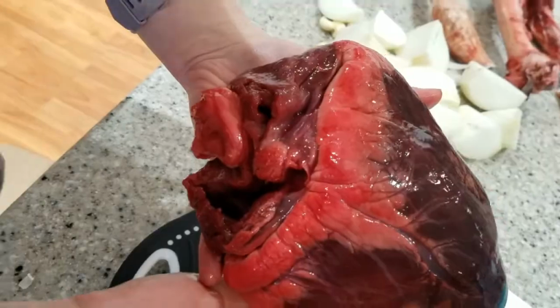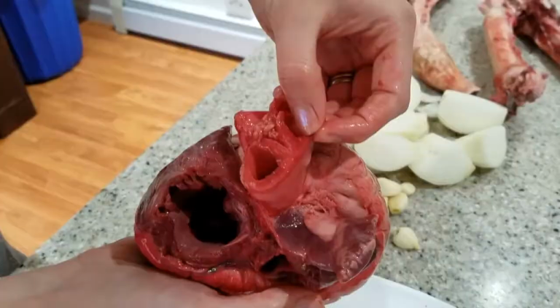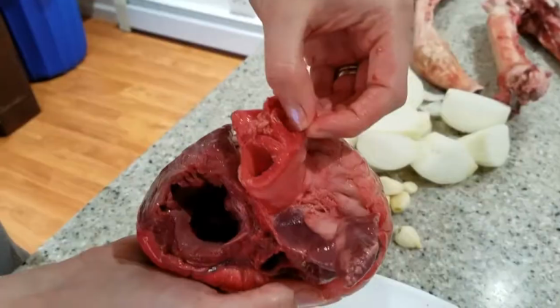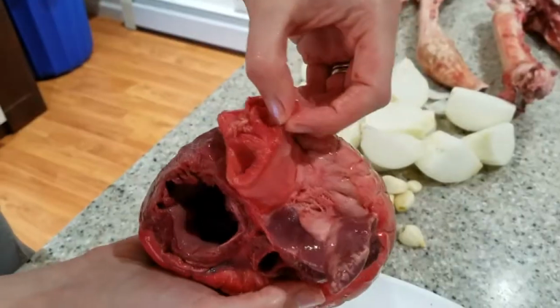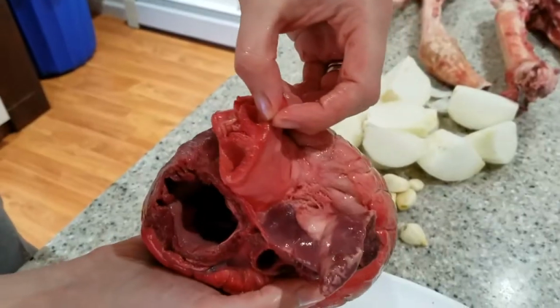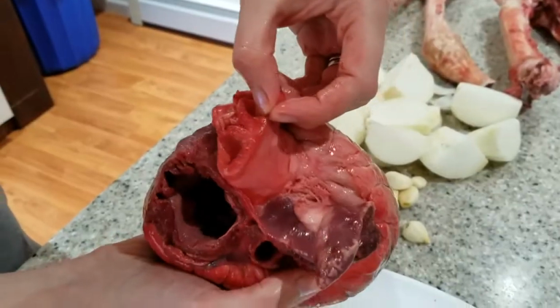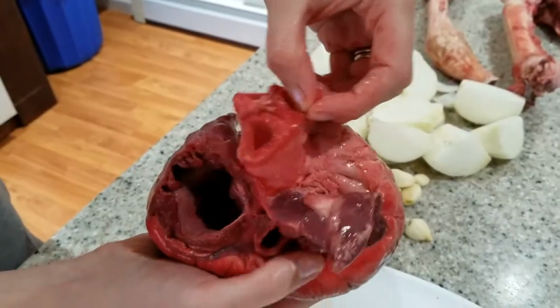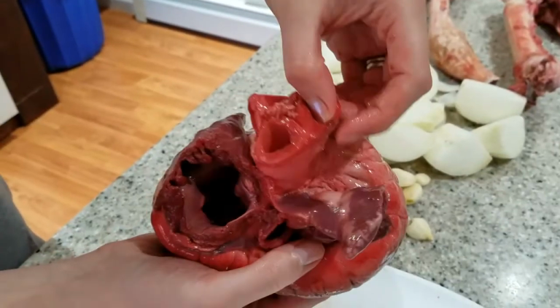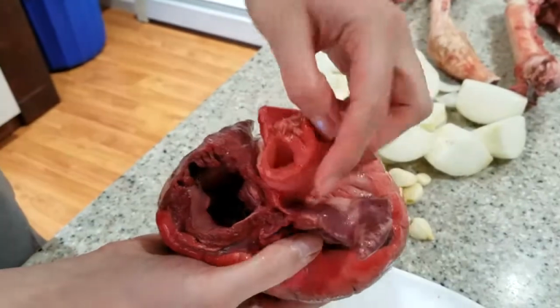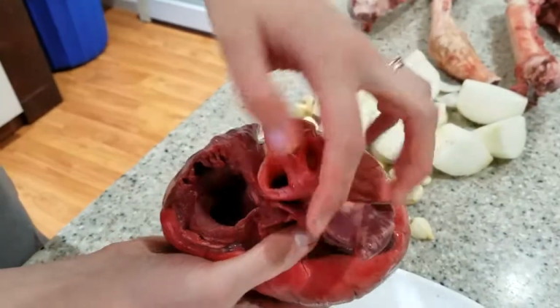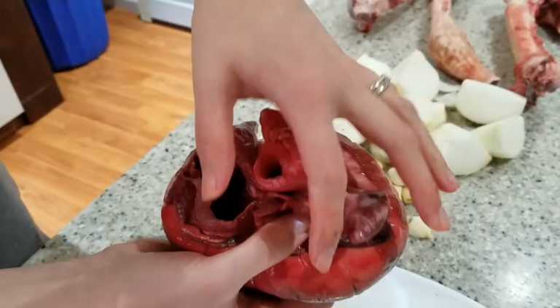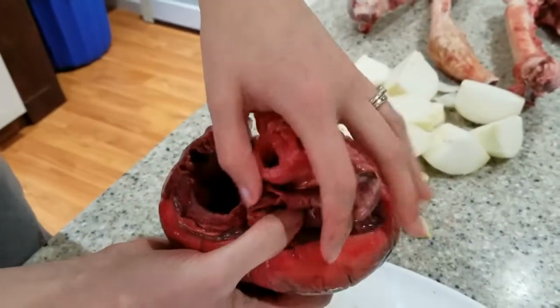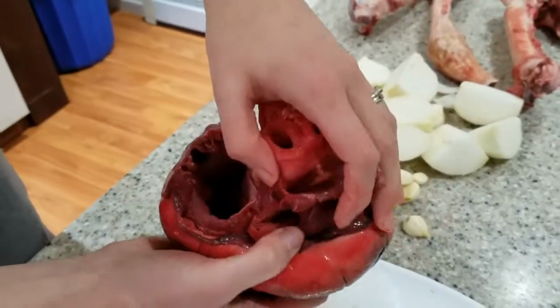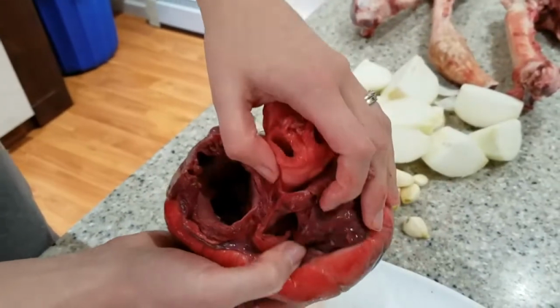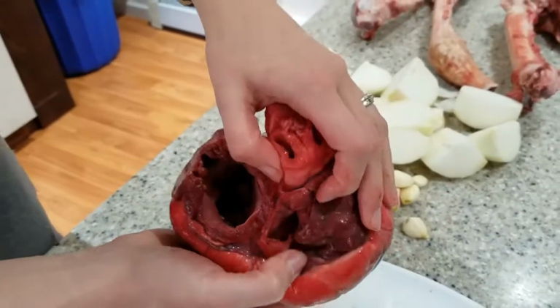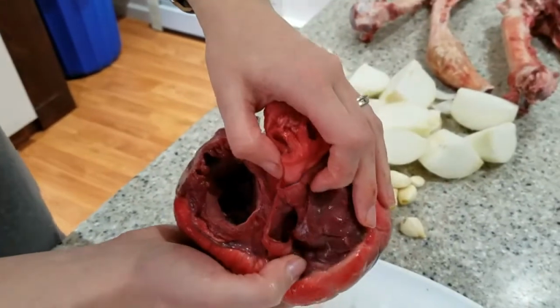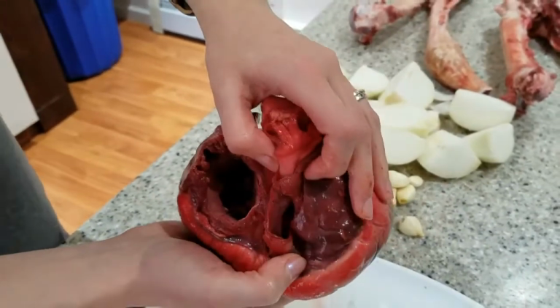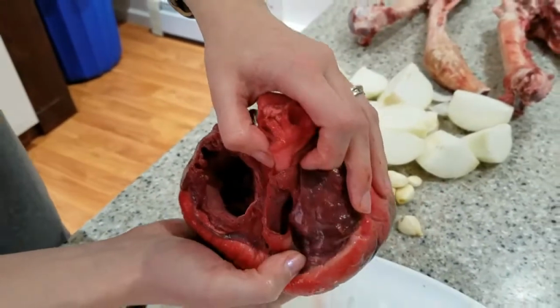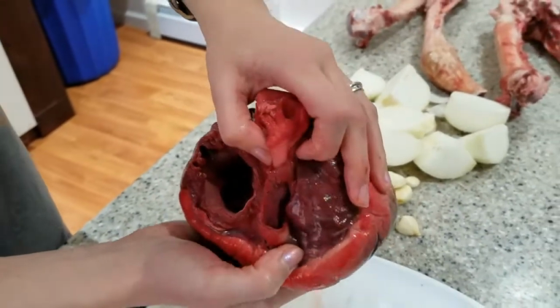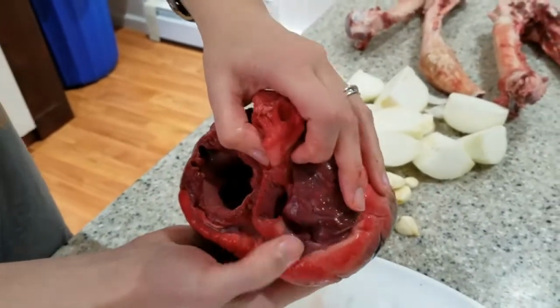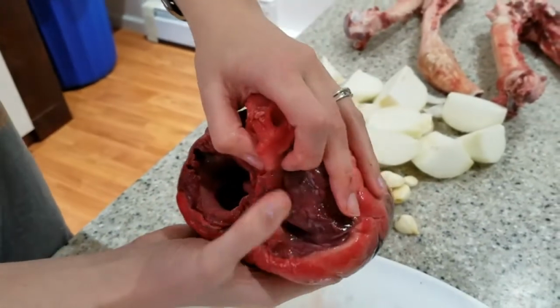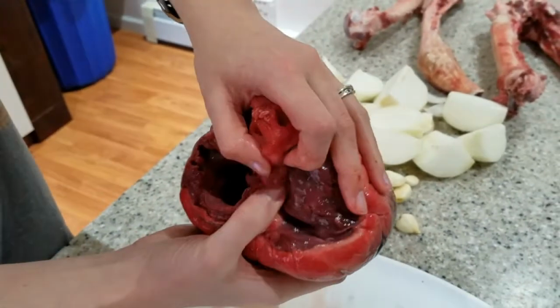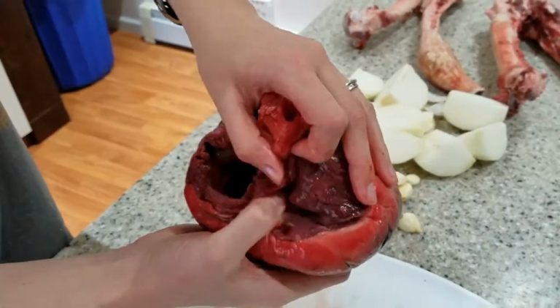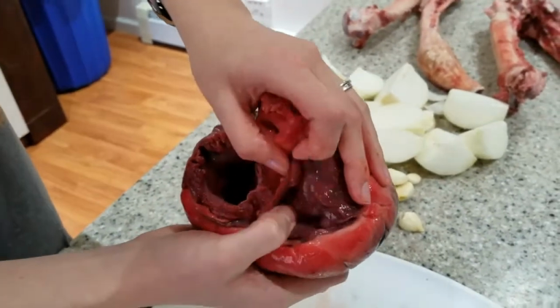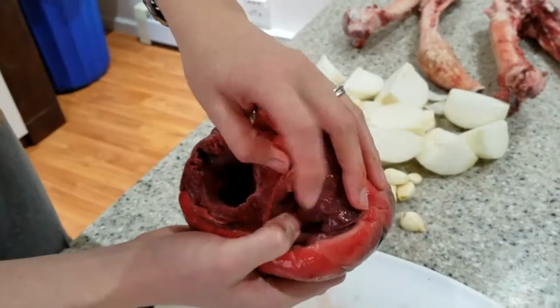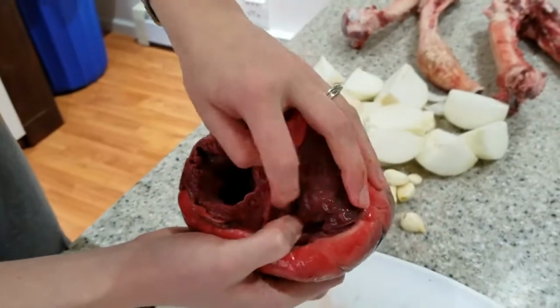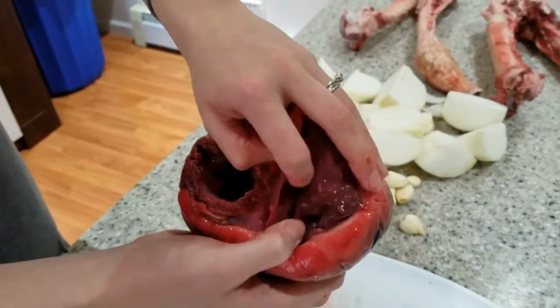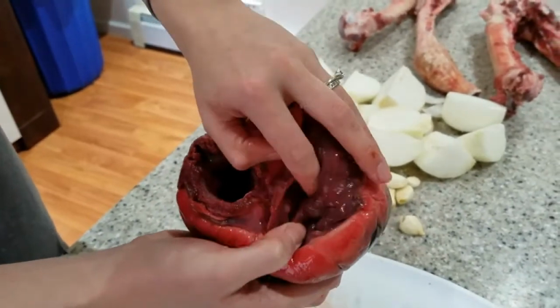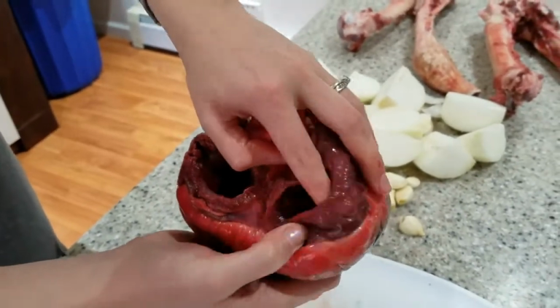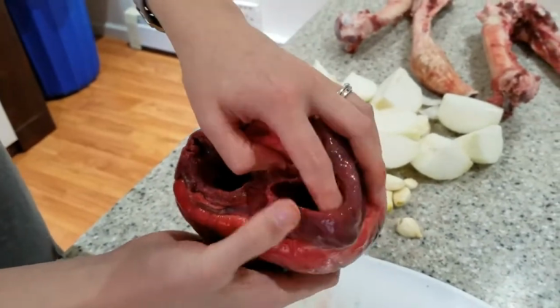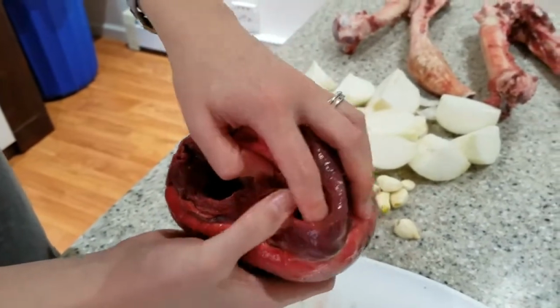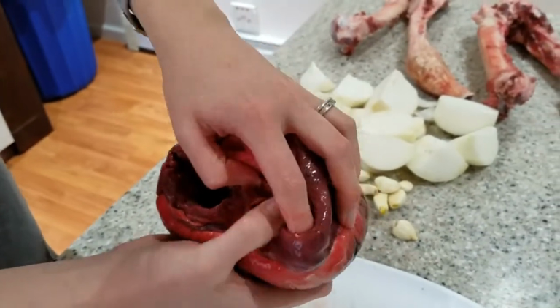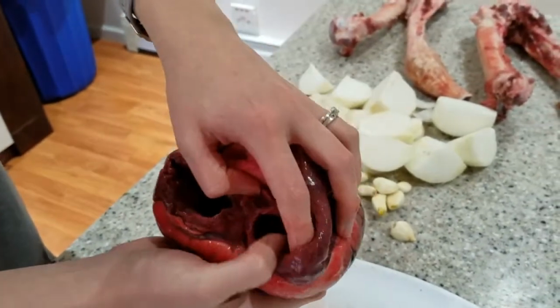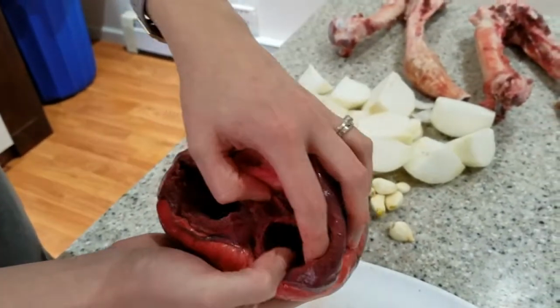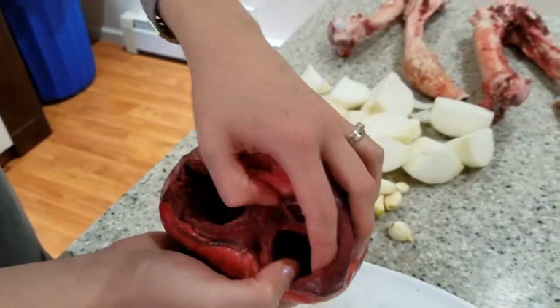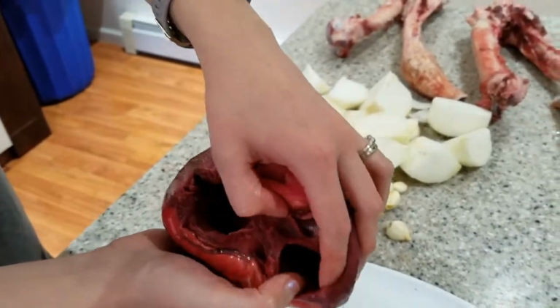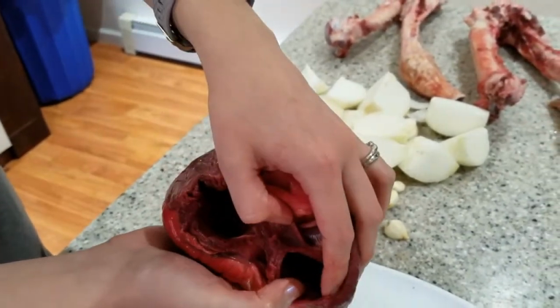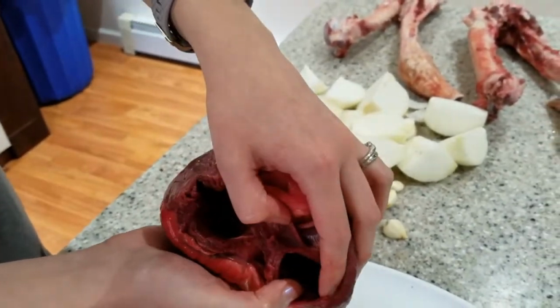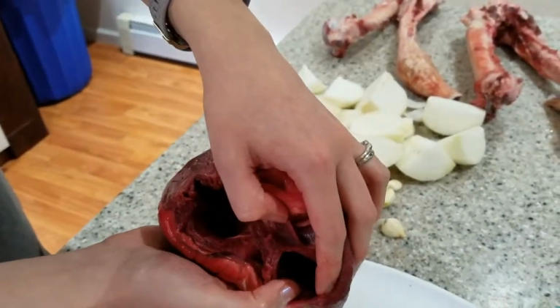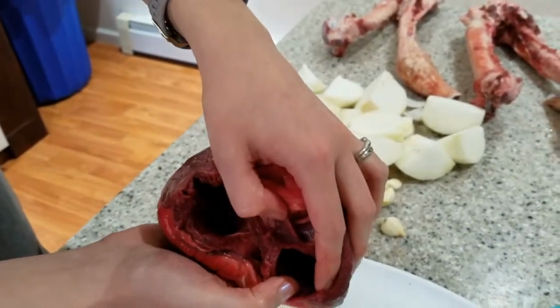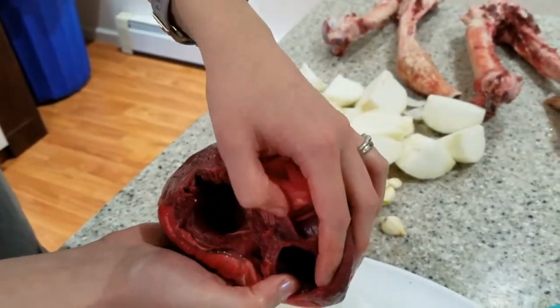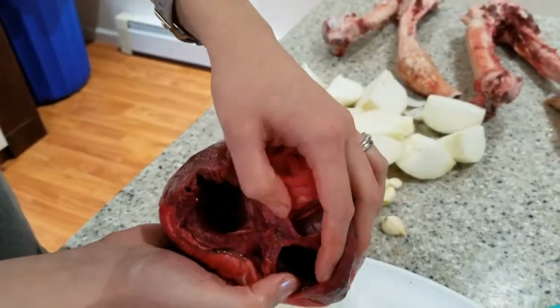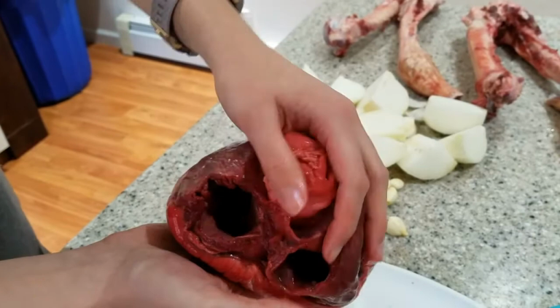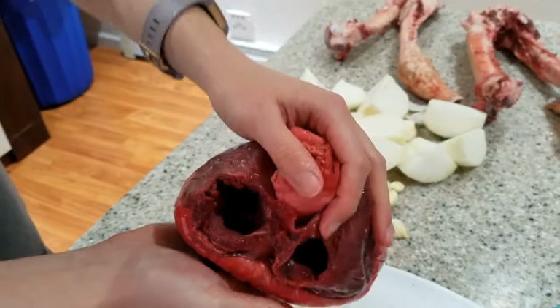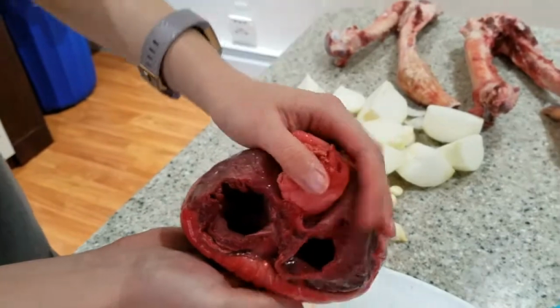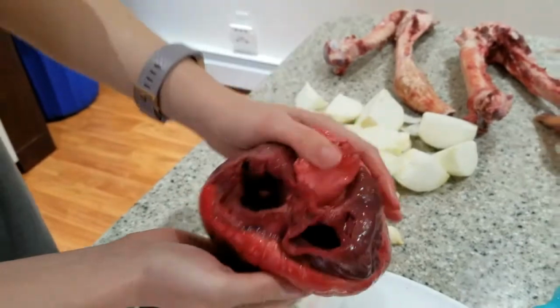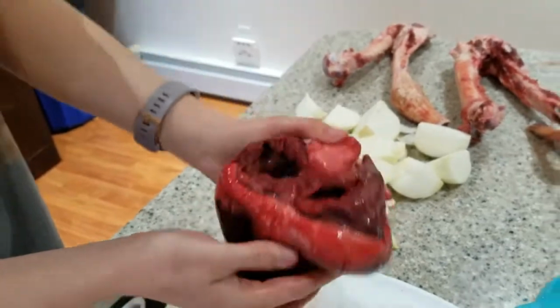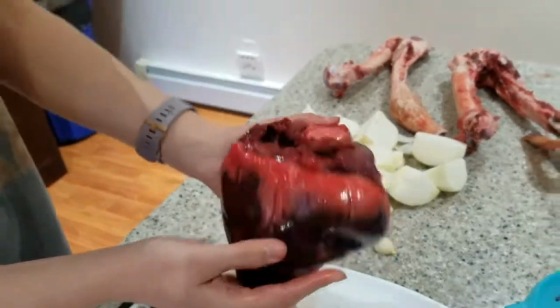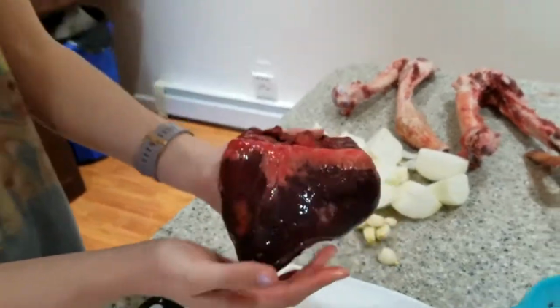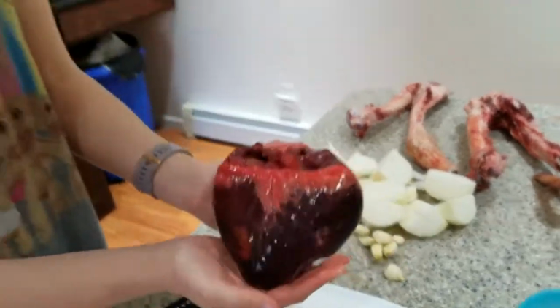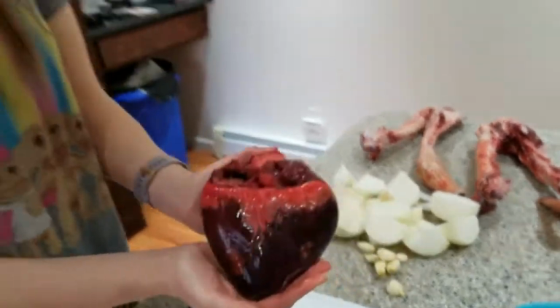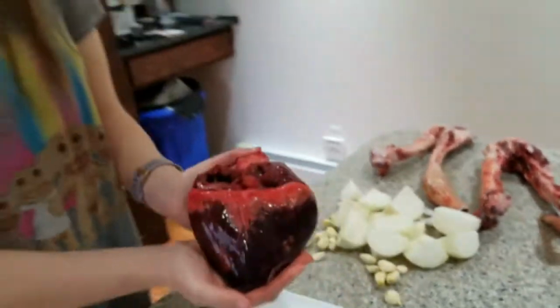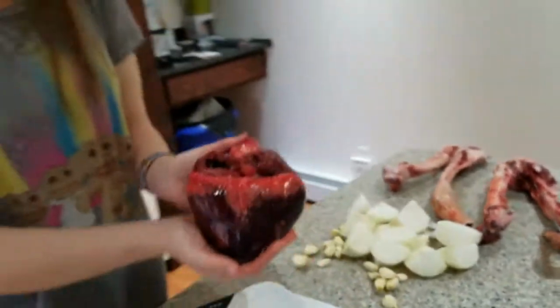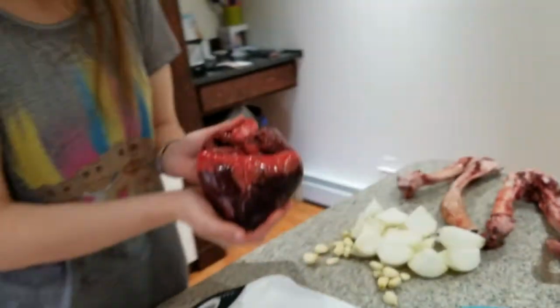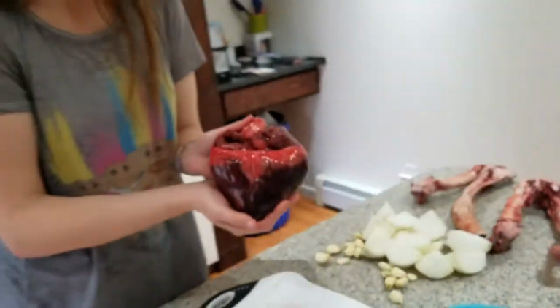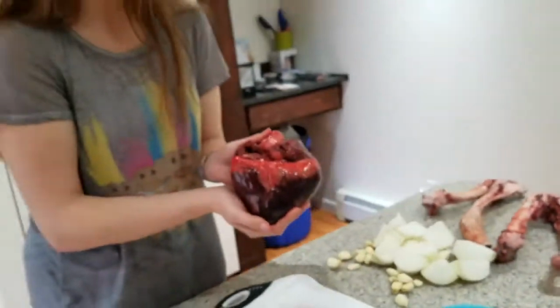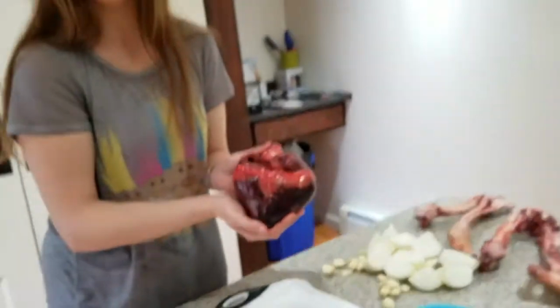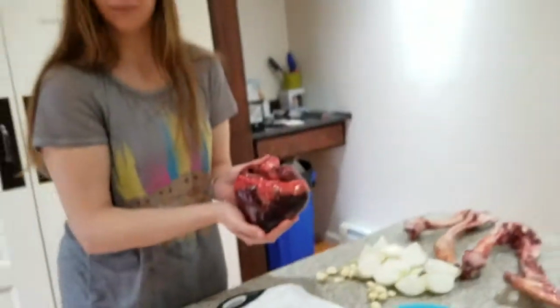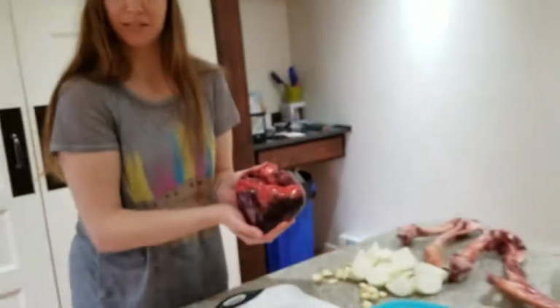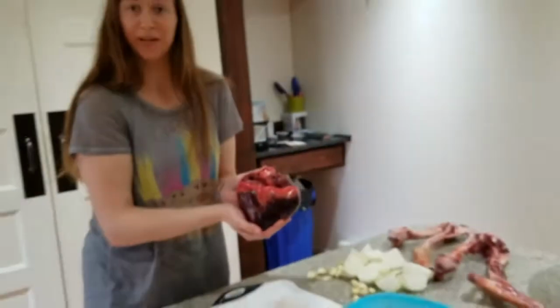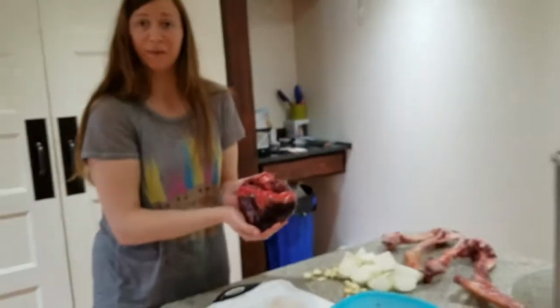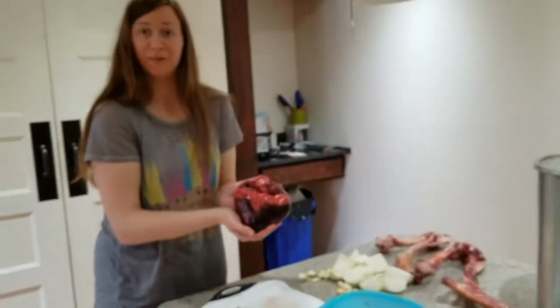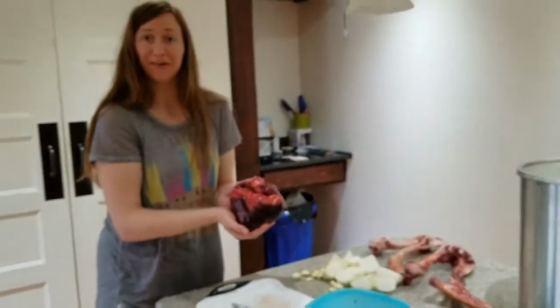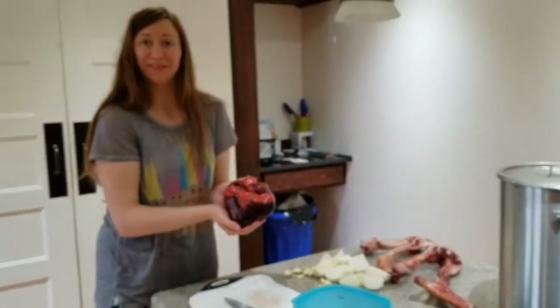You do have to clean the inside of it a bit because more blood will come out from the inside. Yeah, that's a caribou heart!